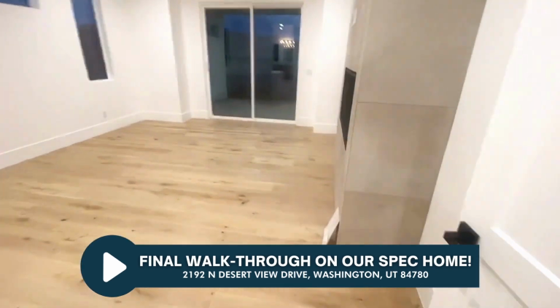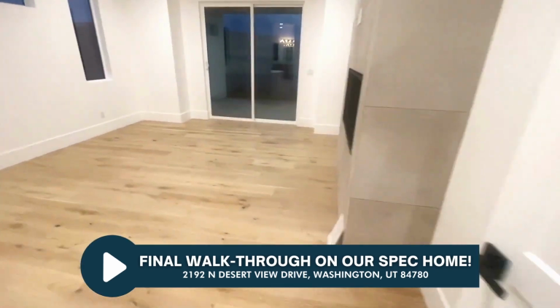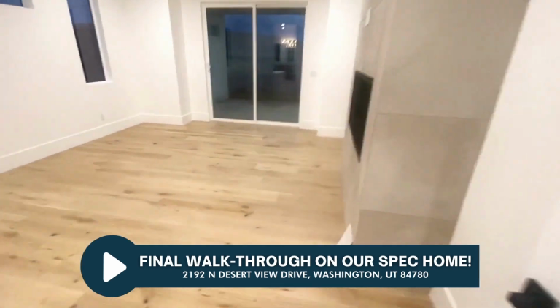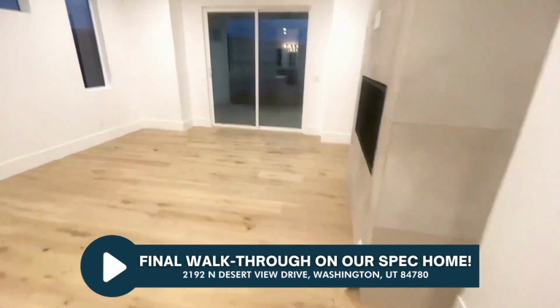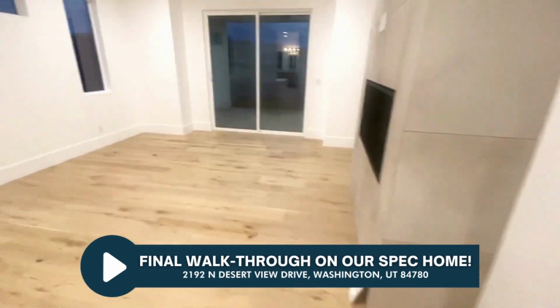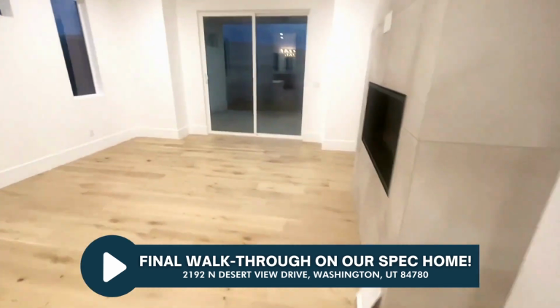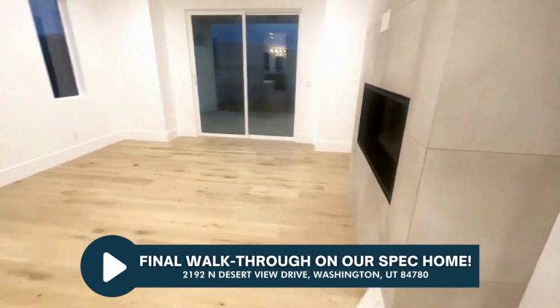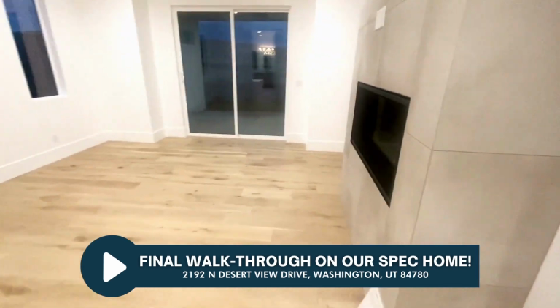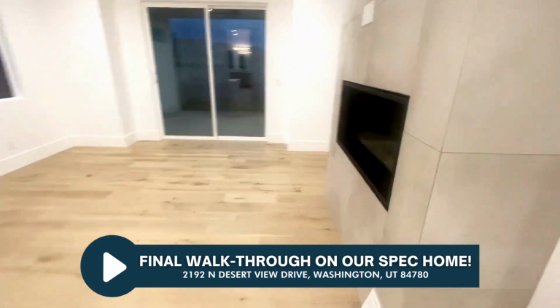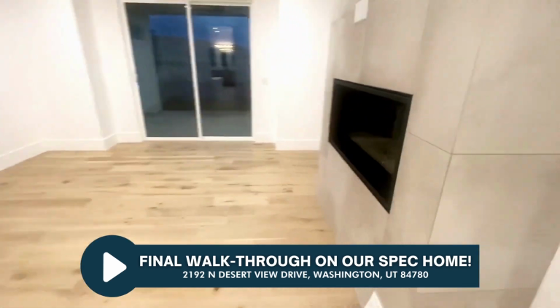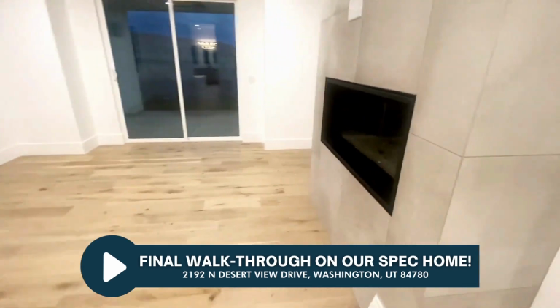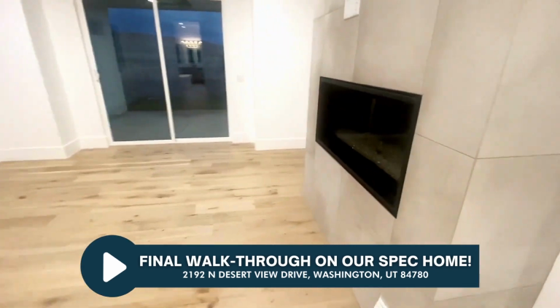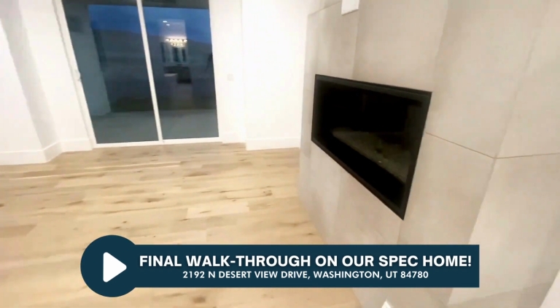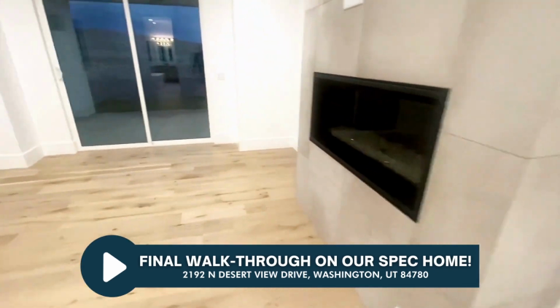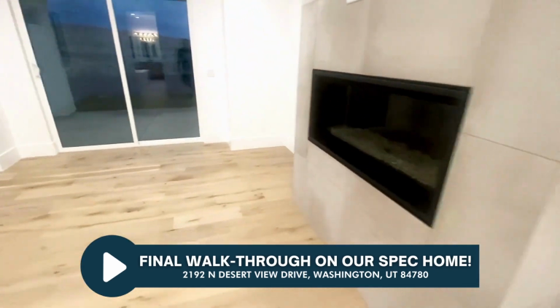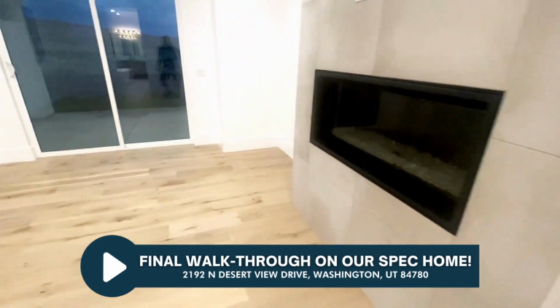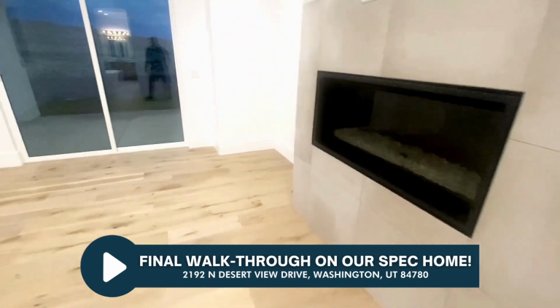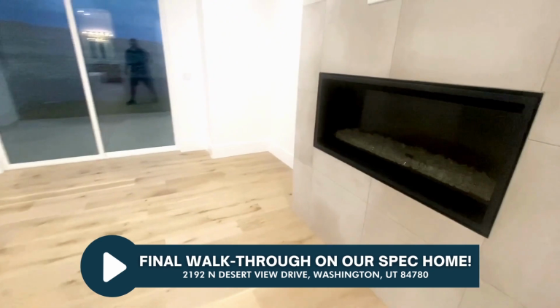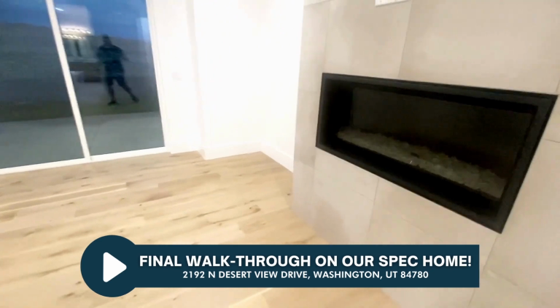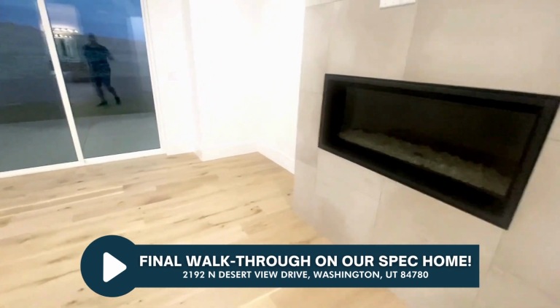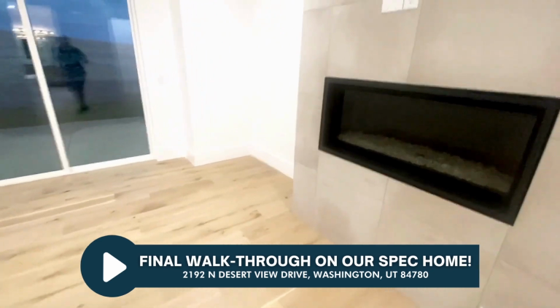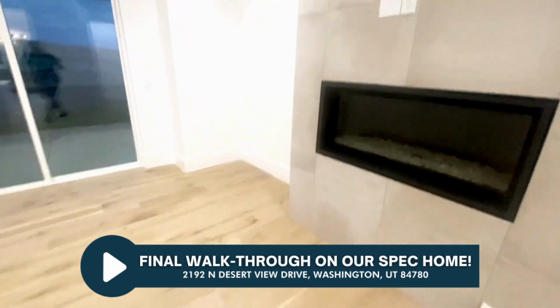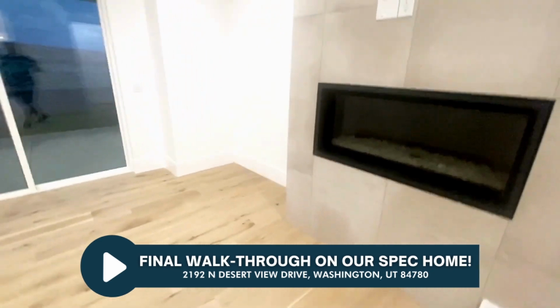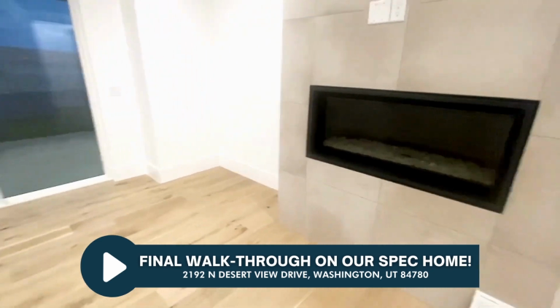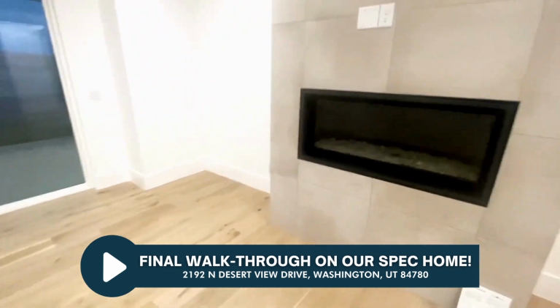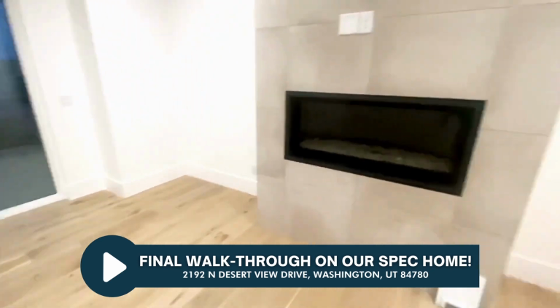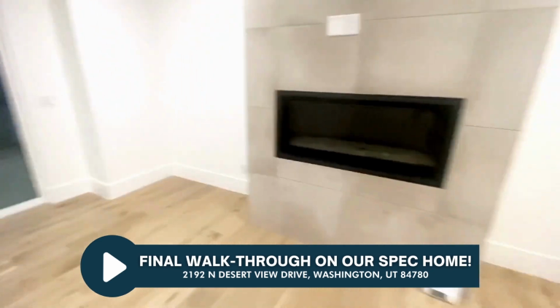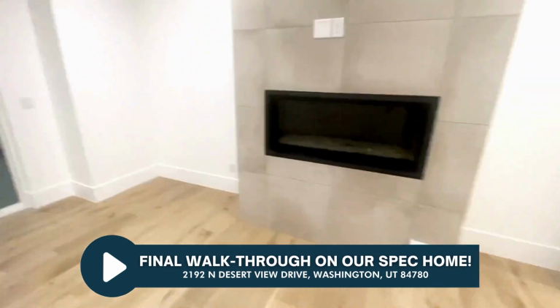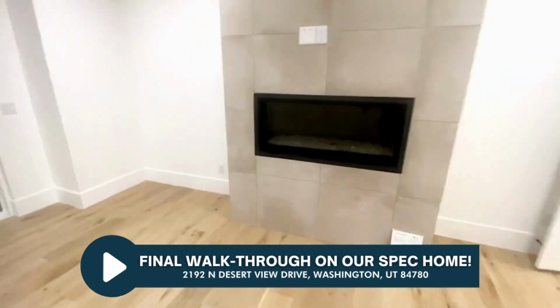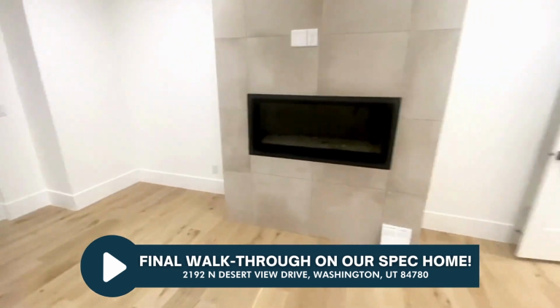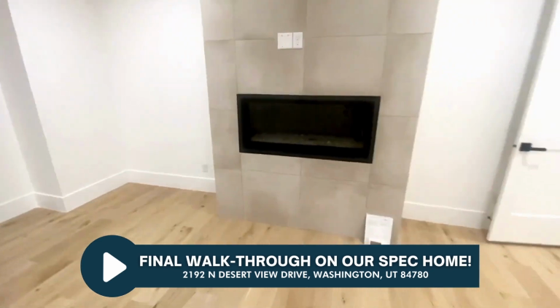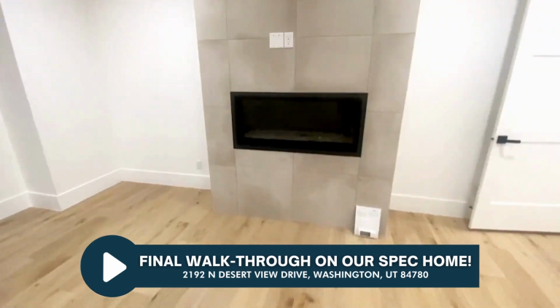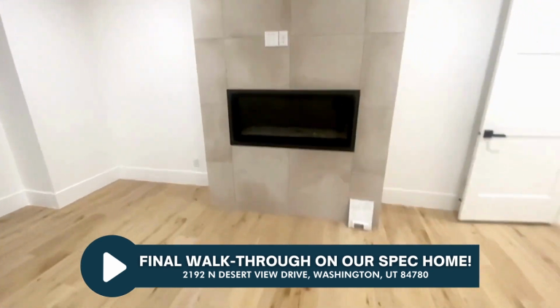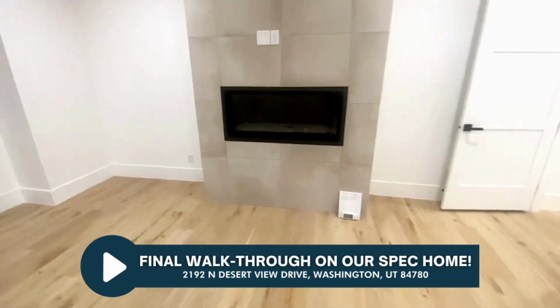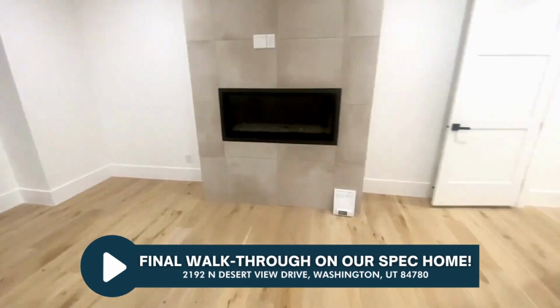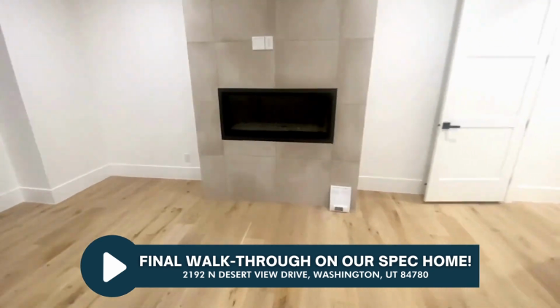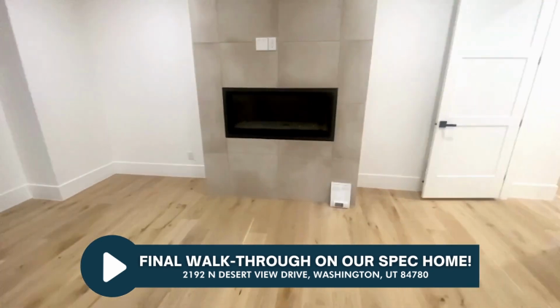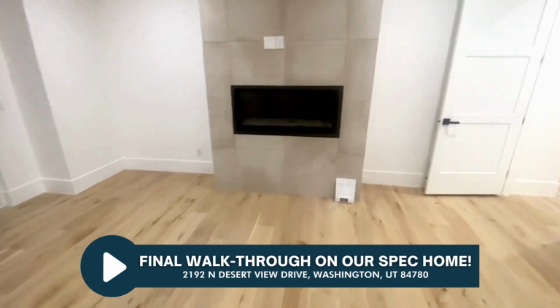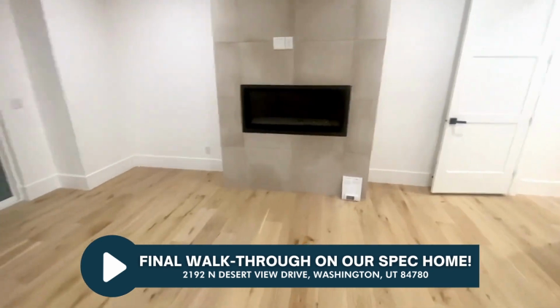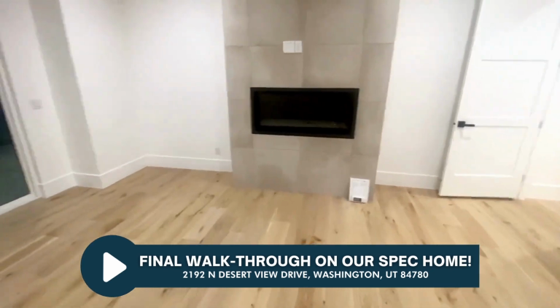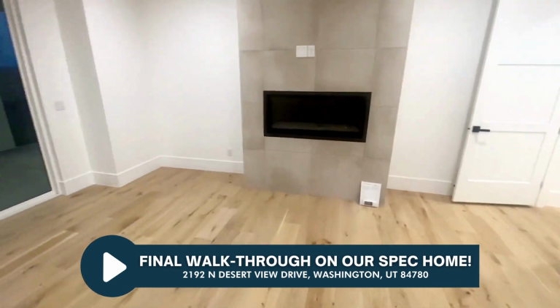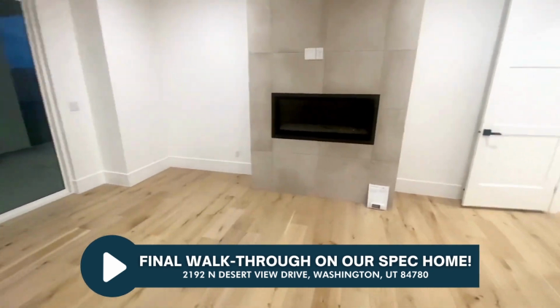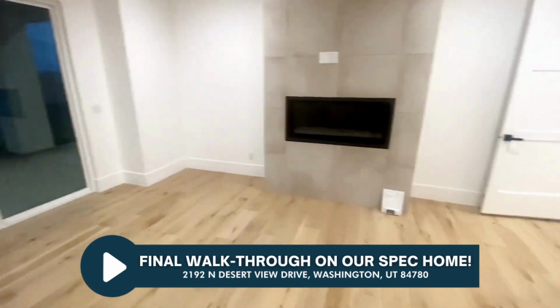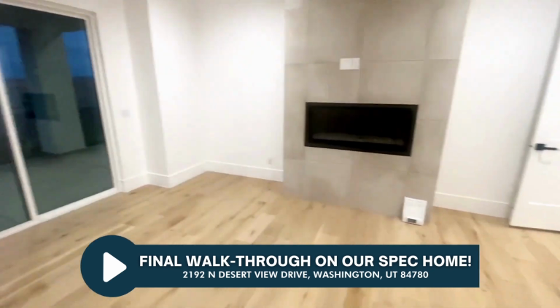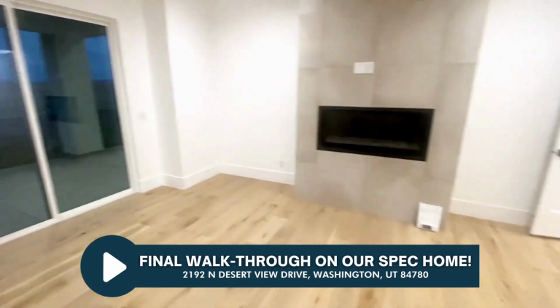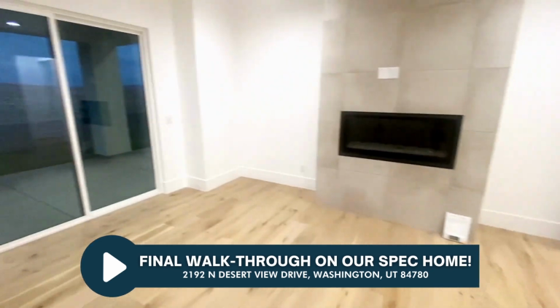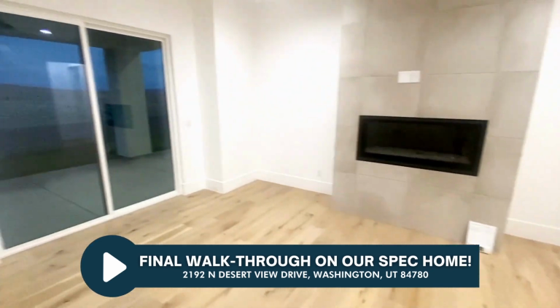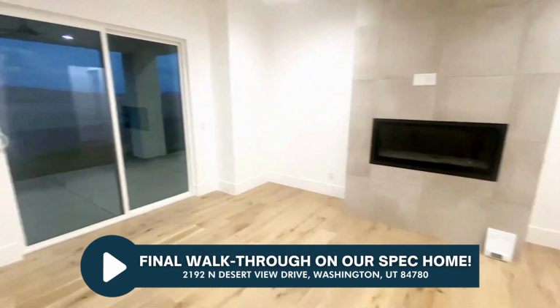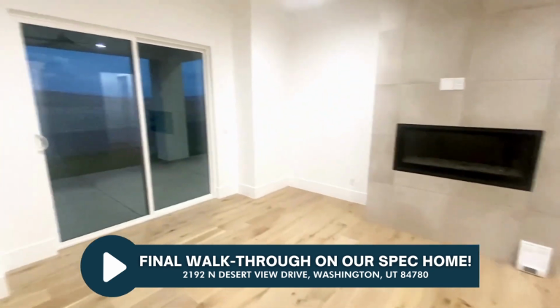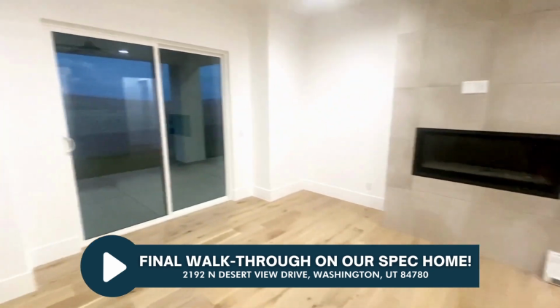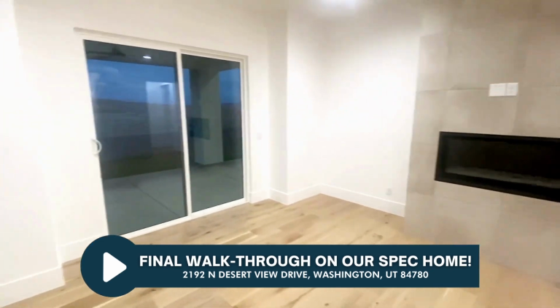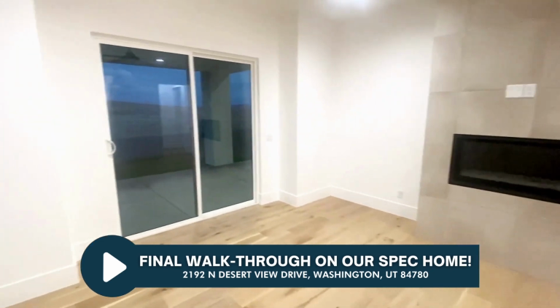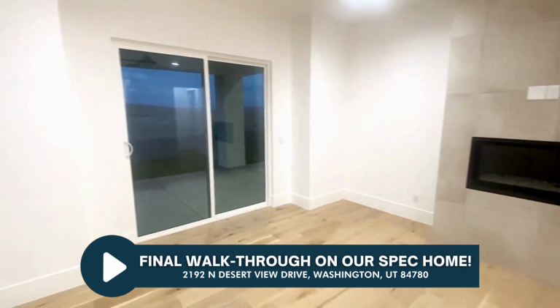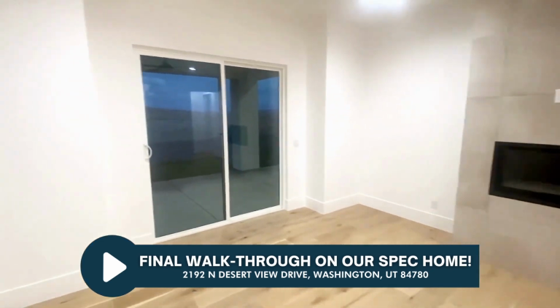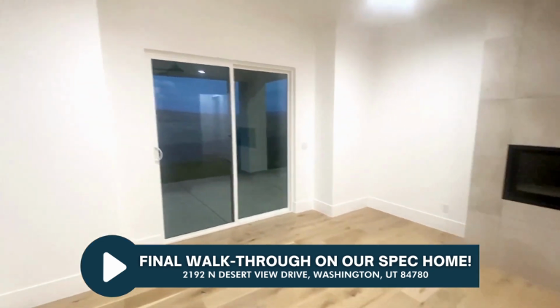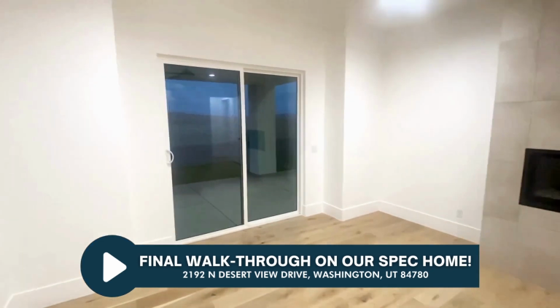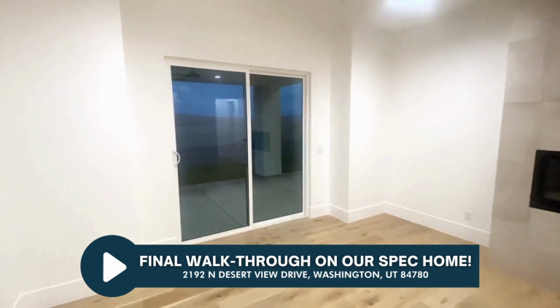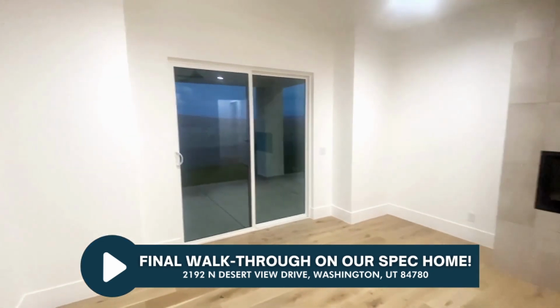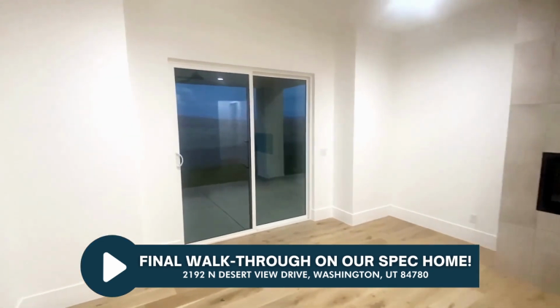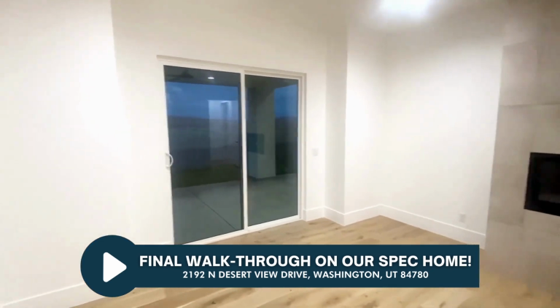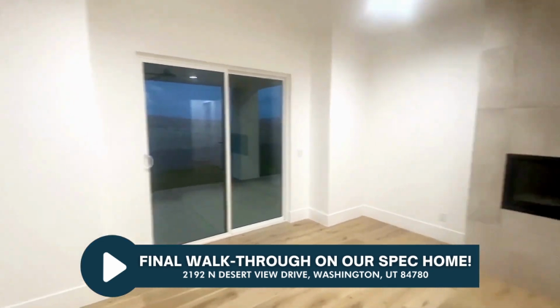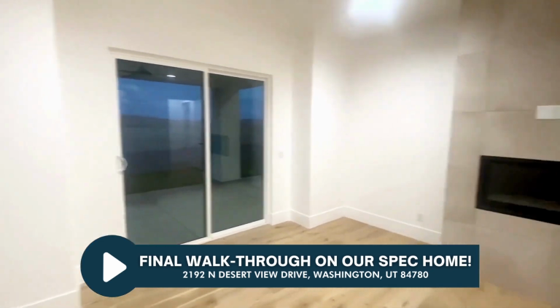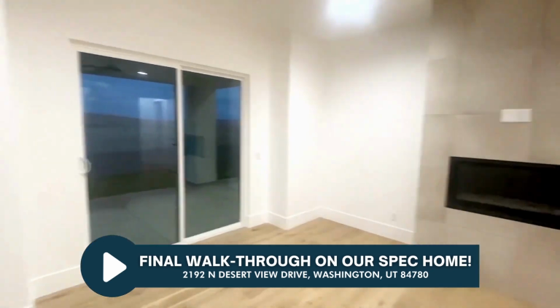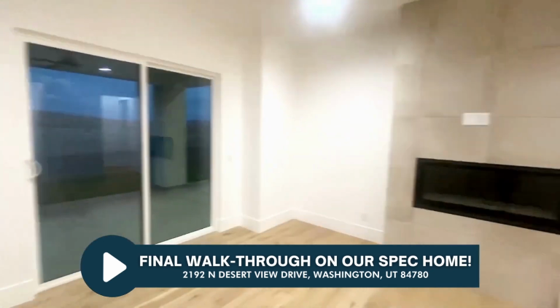Master bedroom — we've got a linear fireplace. Looking great now, all finished up. Slider out to the back.